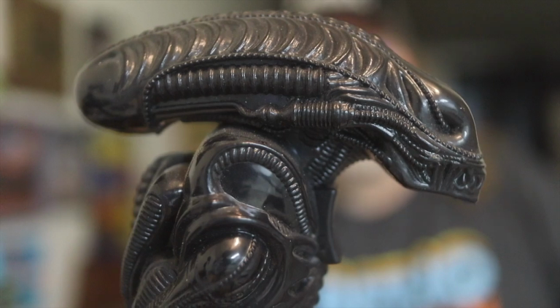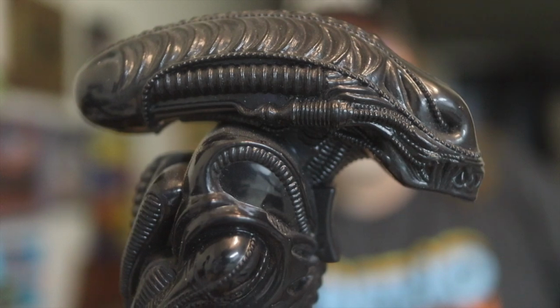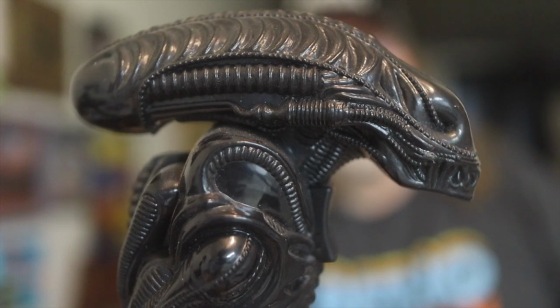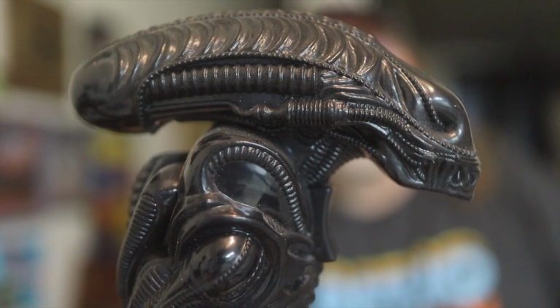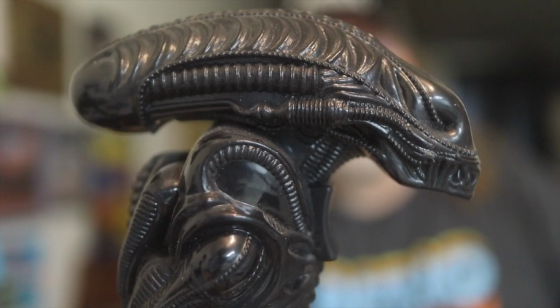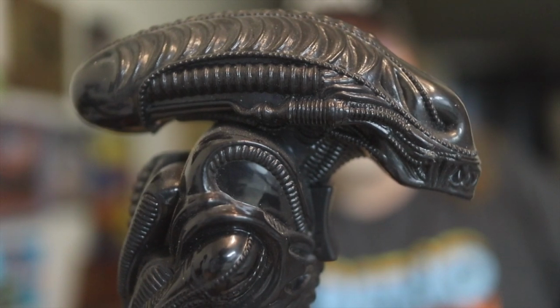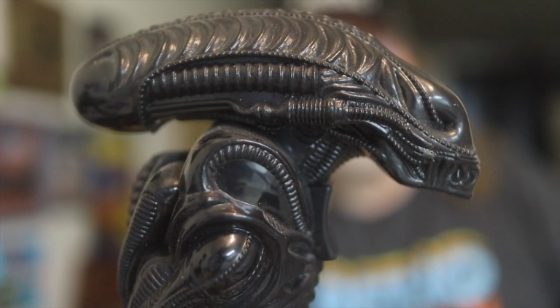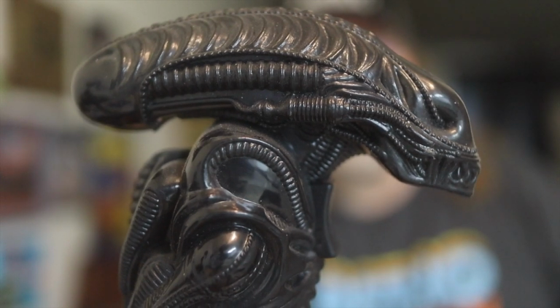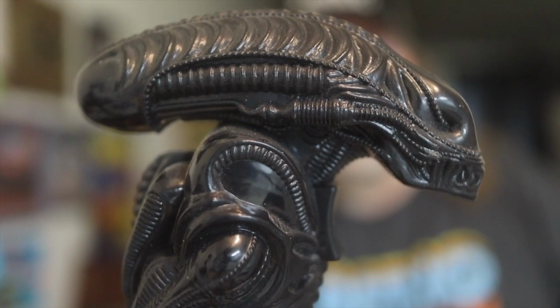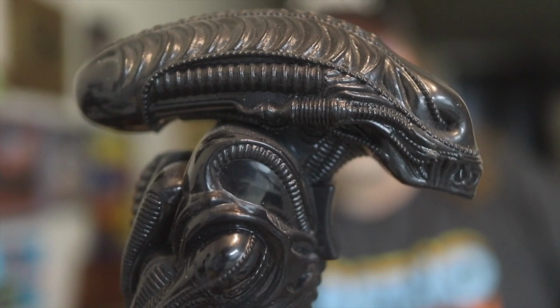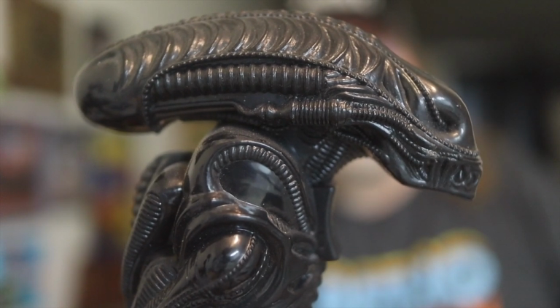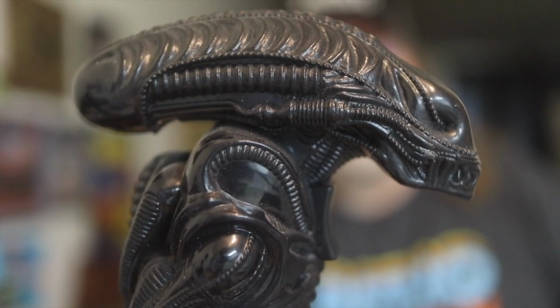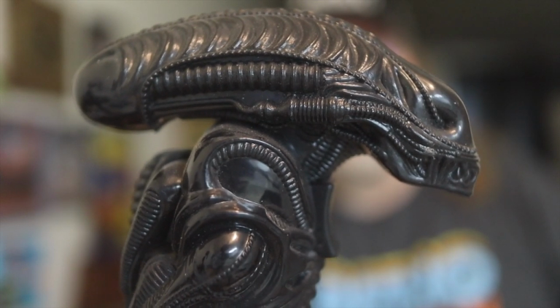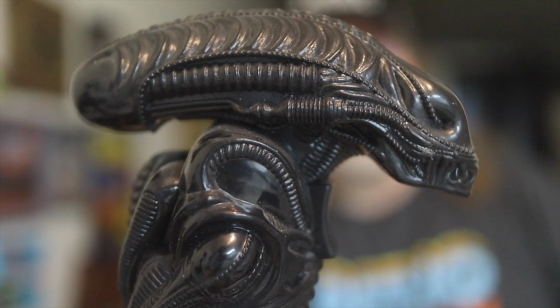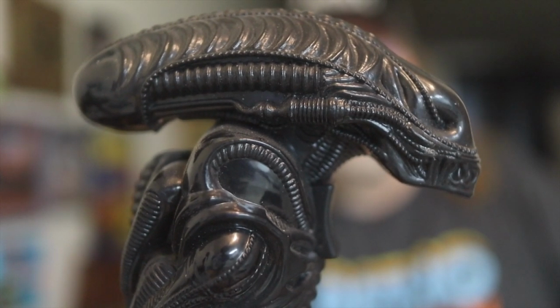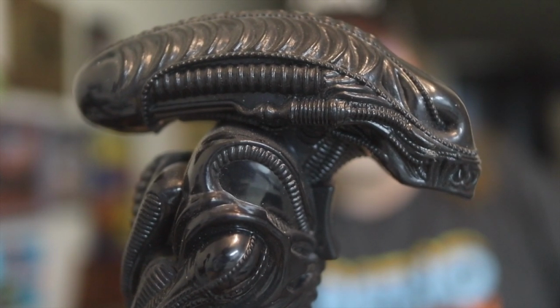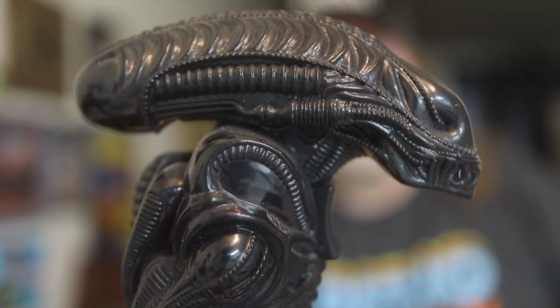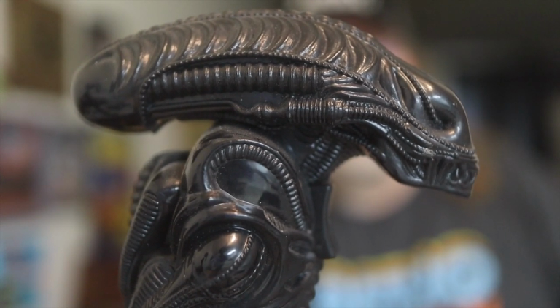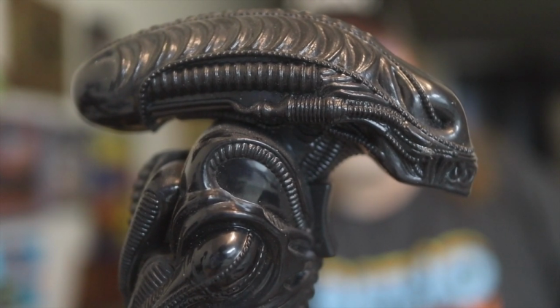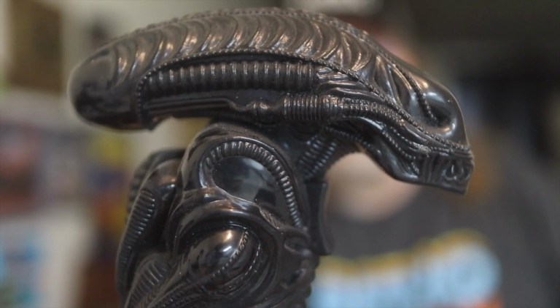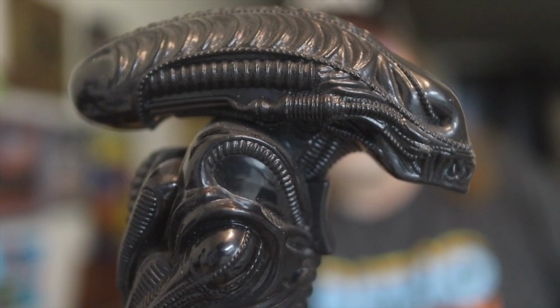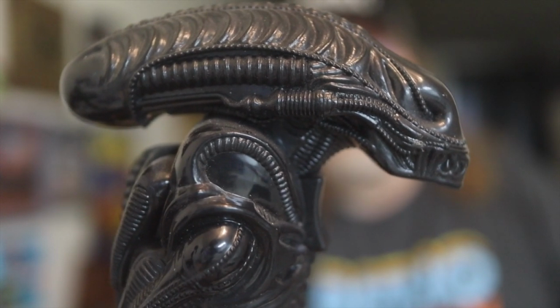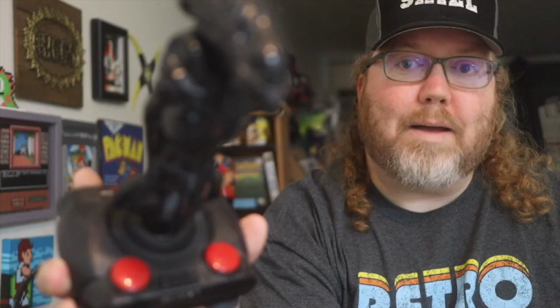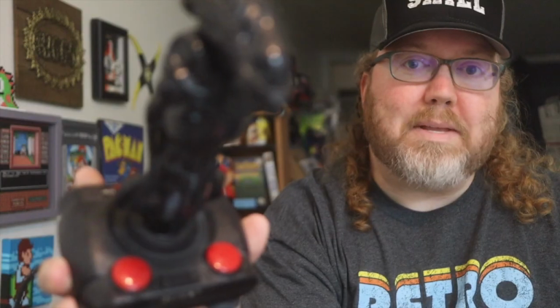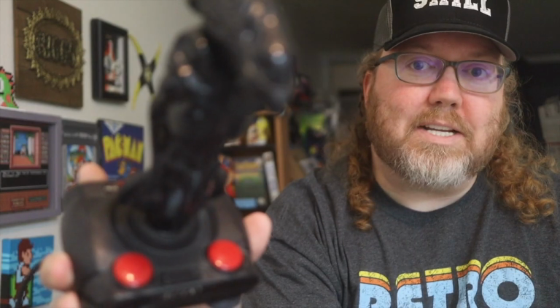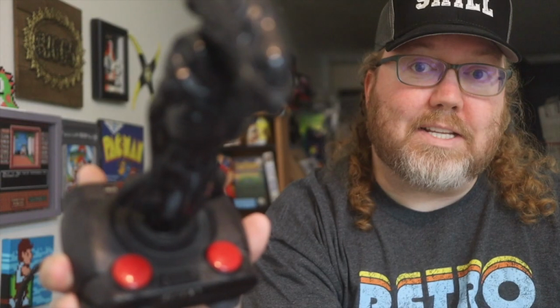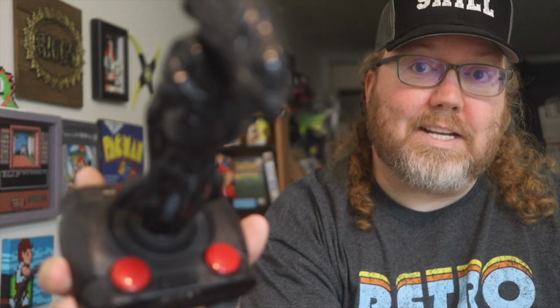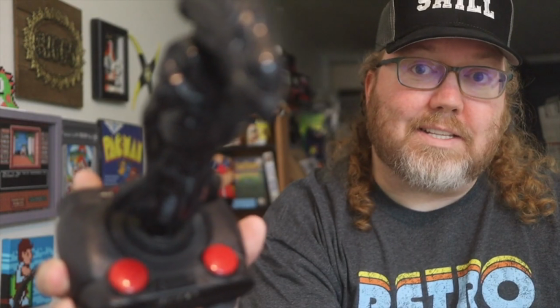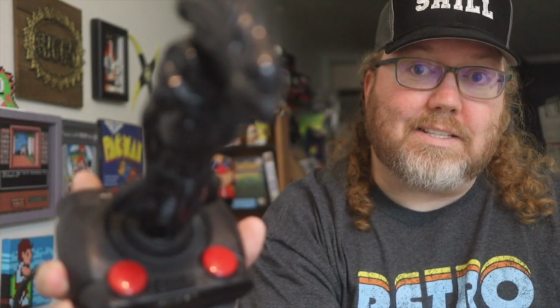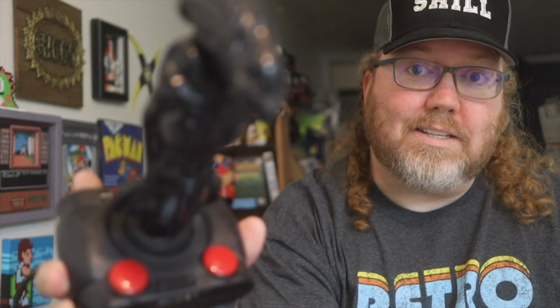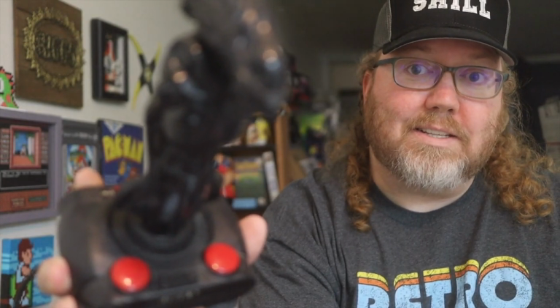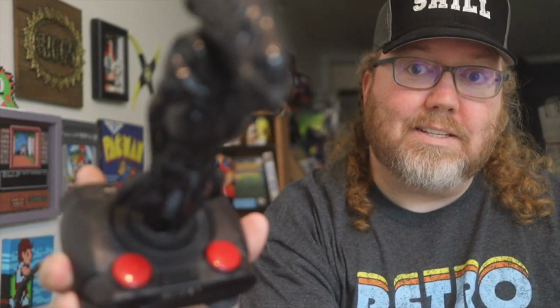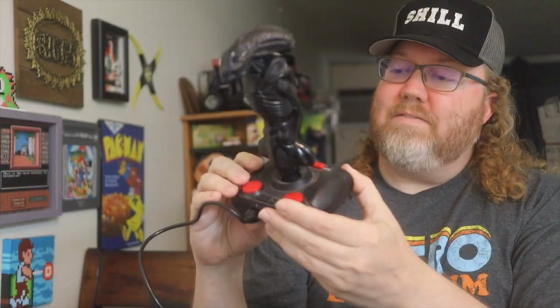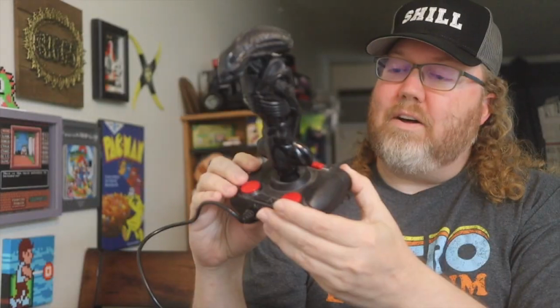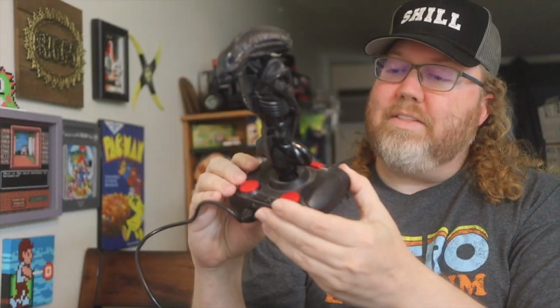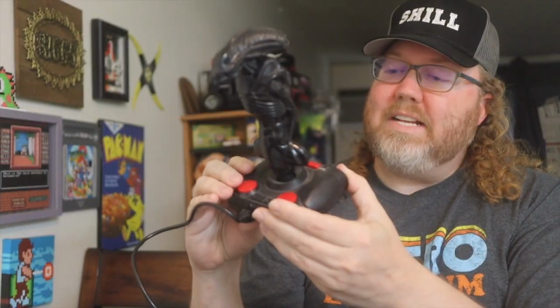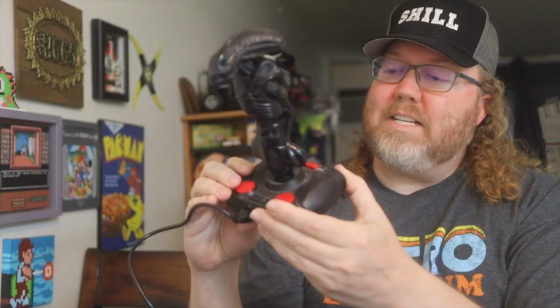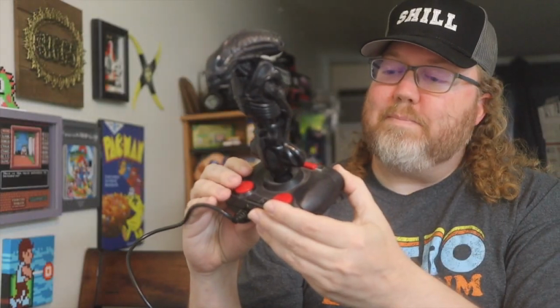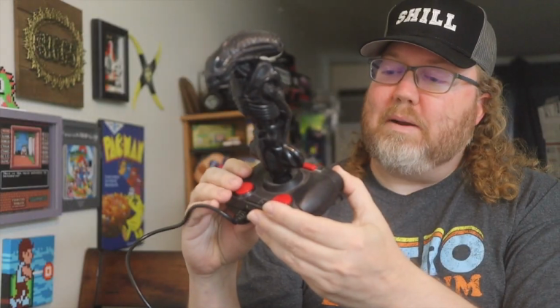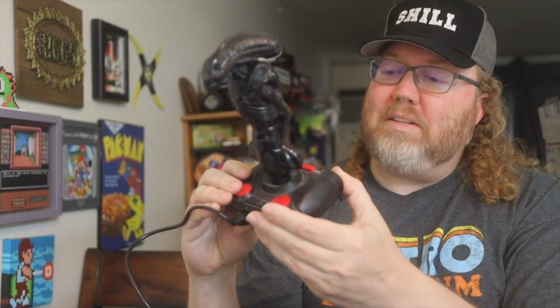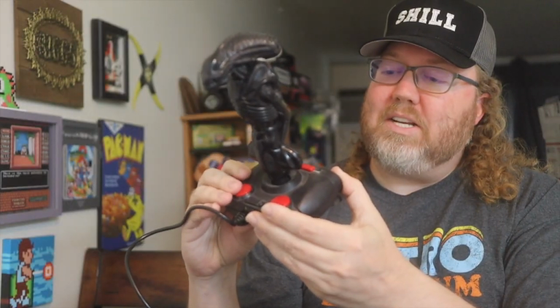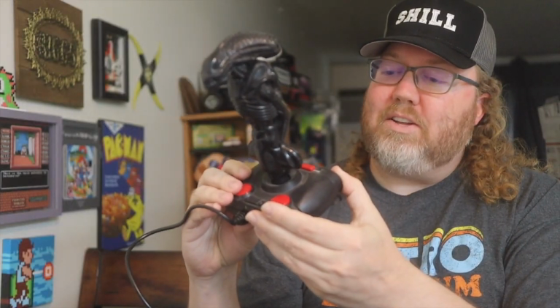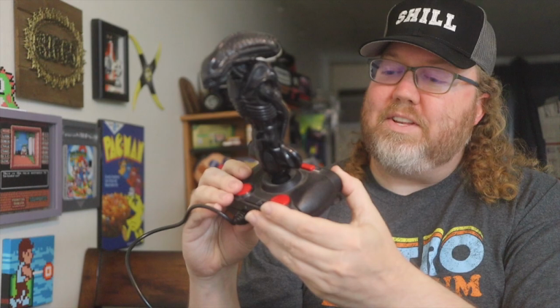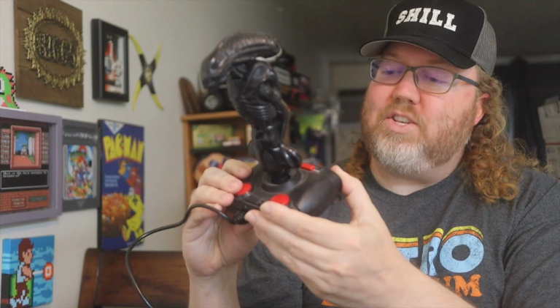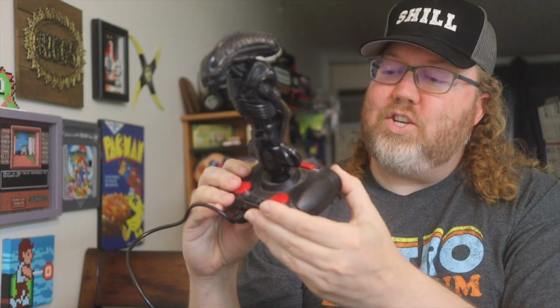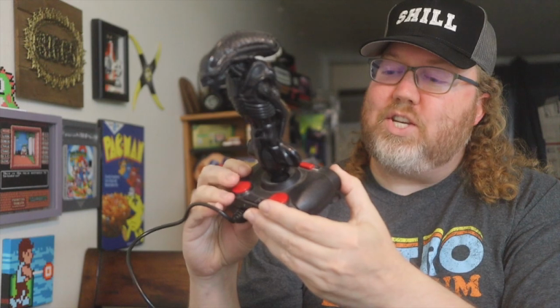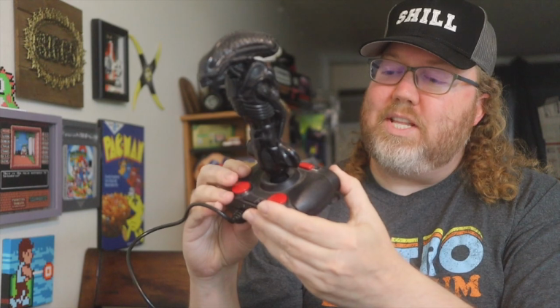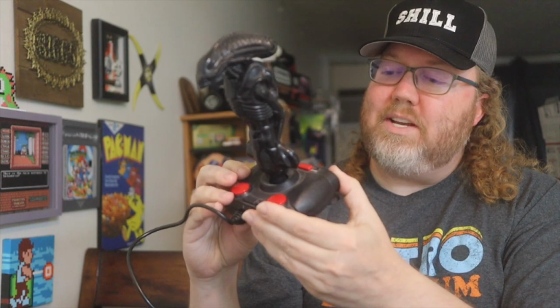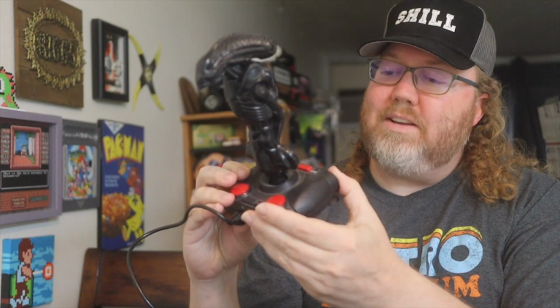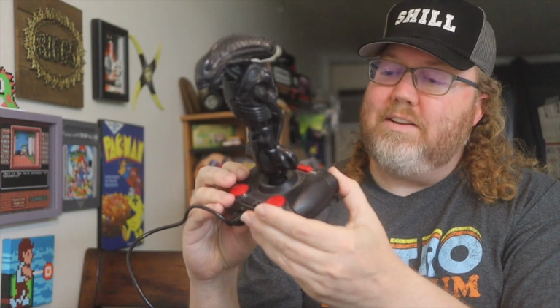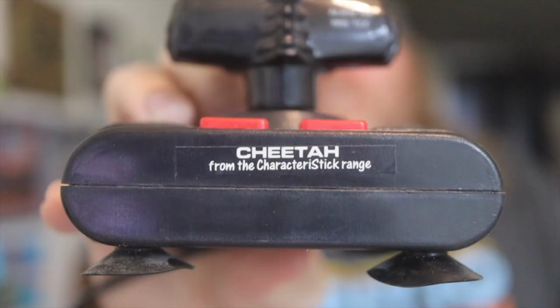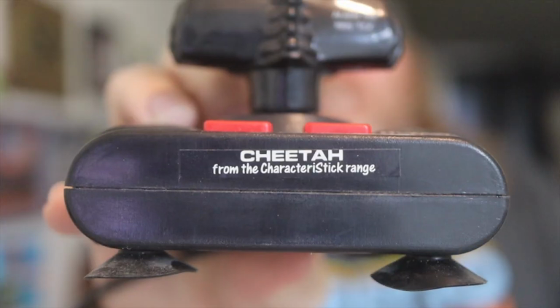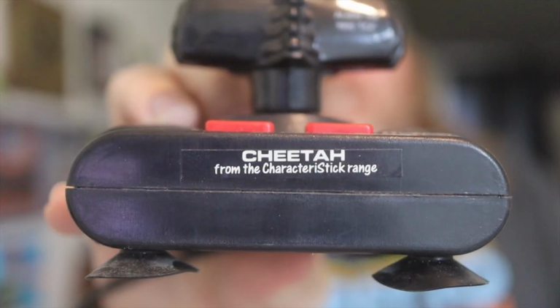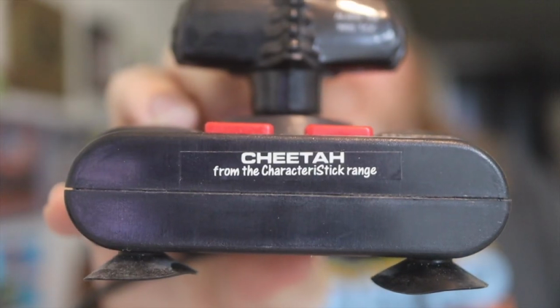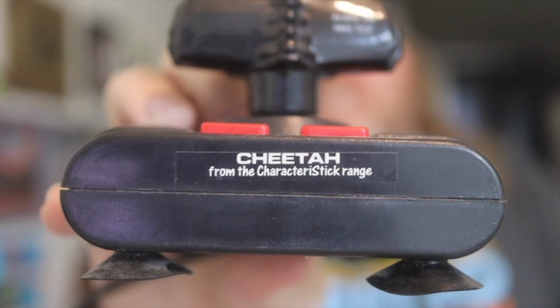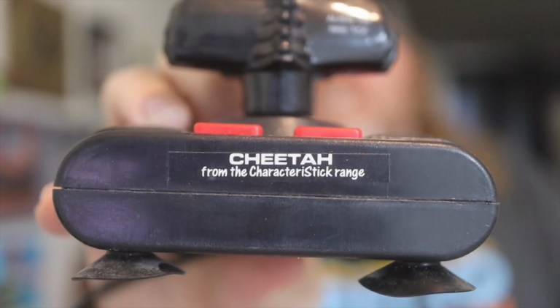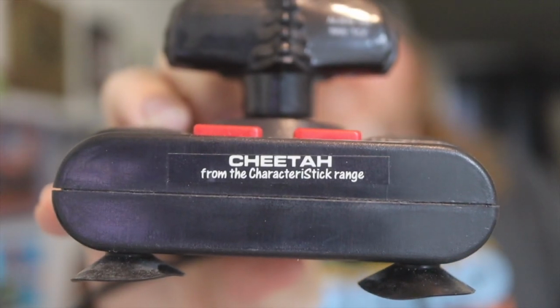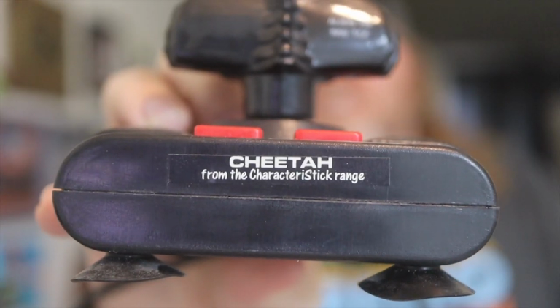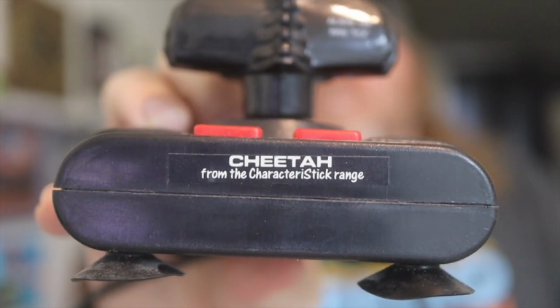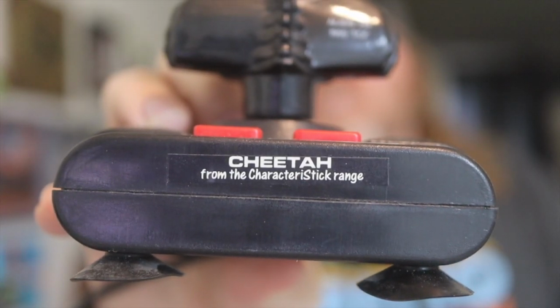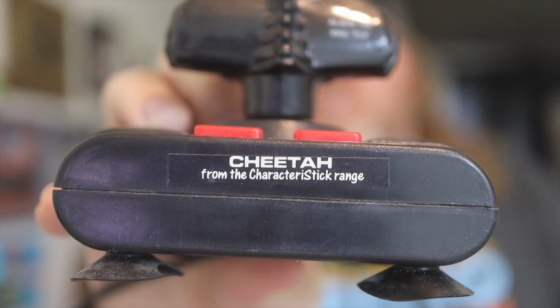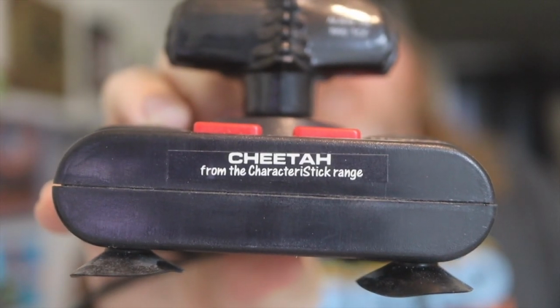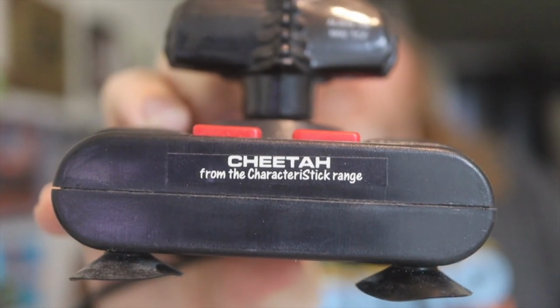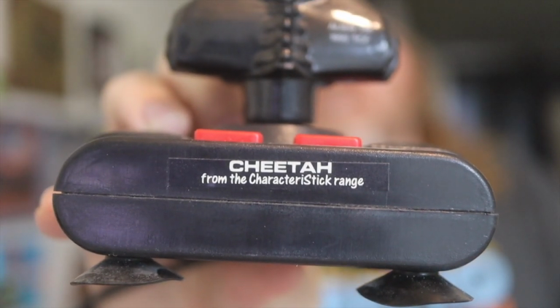If I told you this was an NES controller, would you believe me? Because it is. Of all things, it's apparently called the Cheetah.